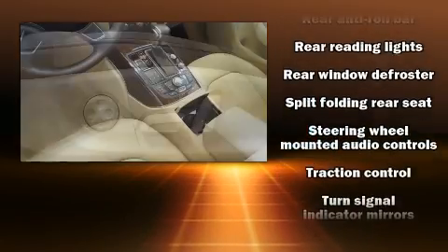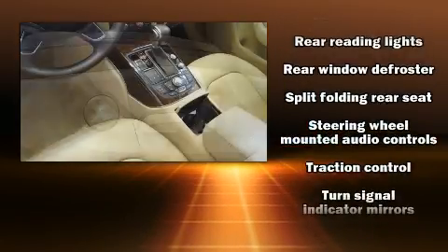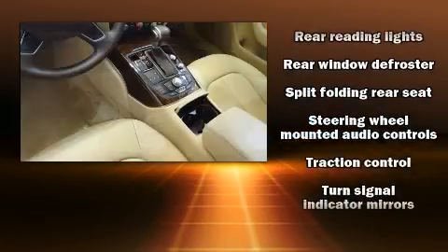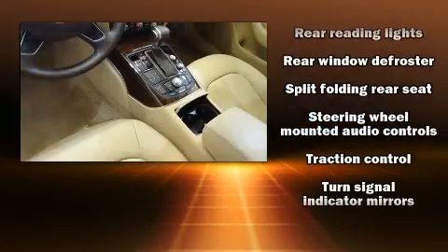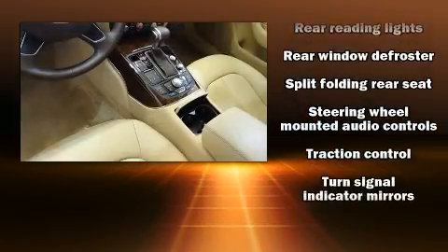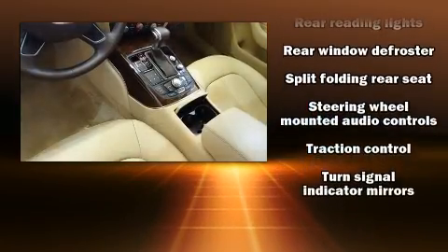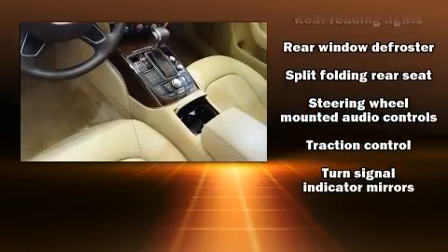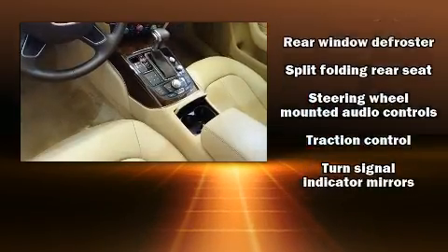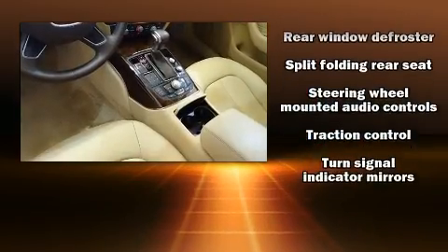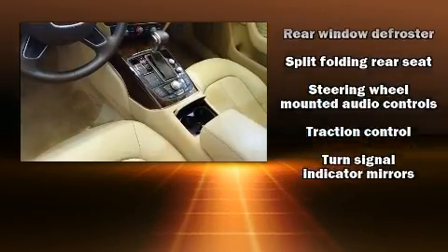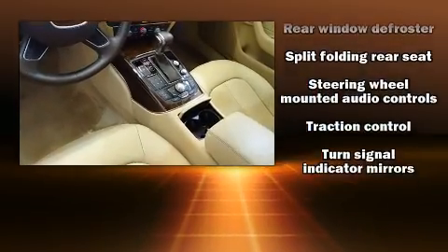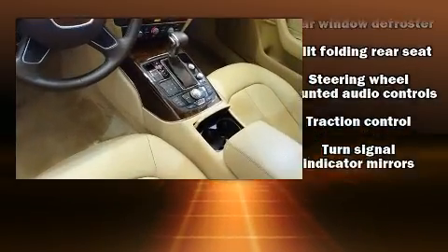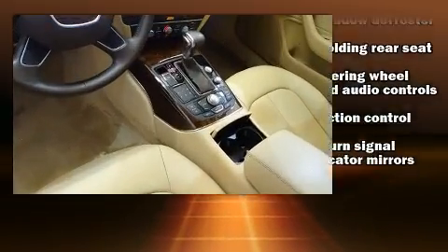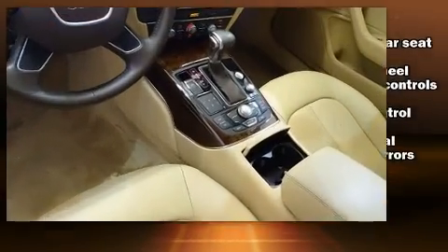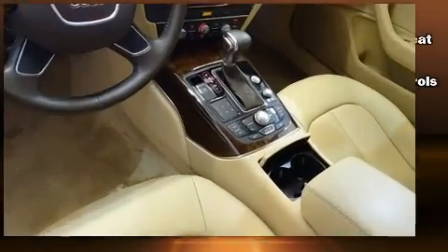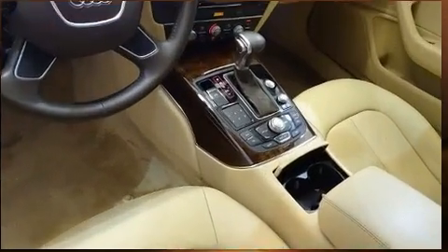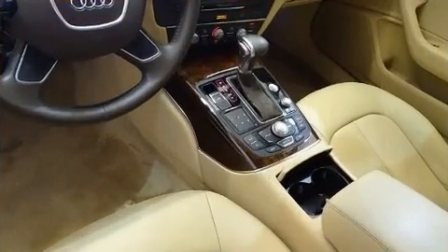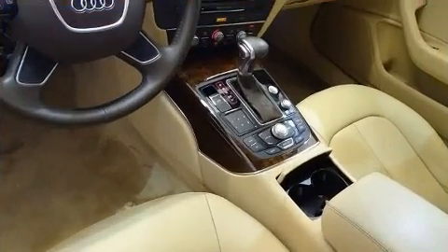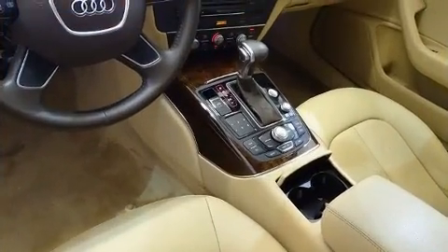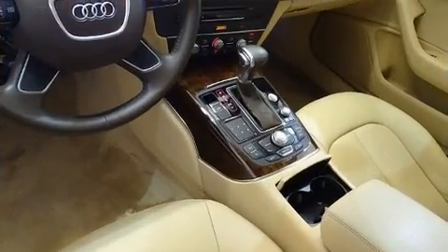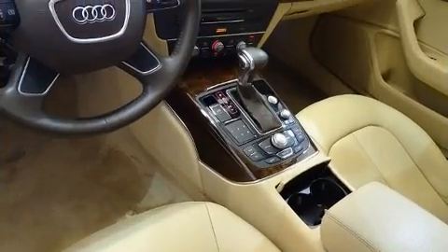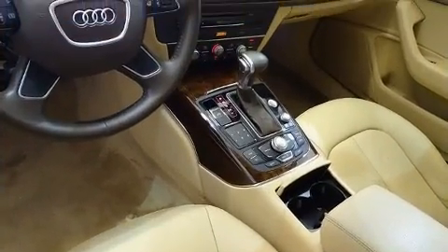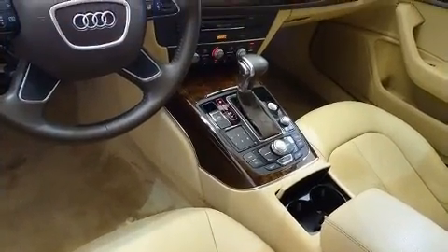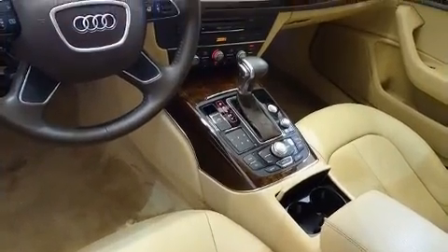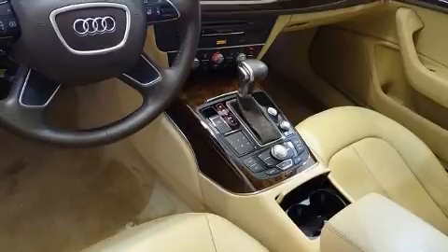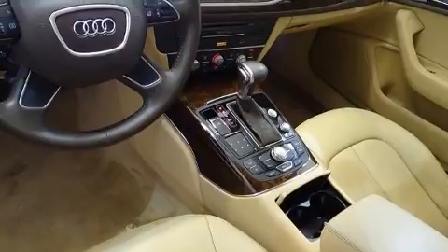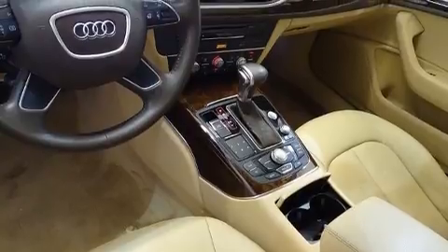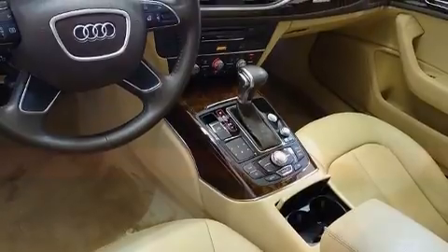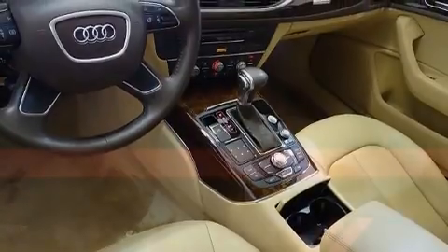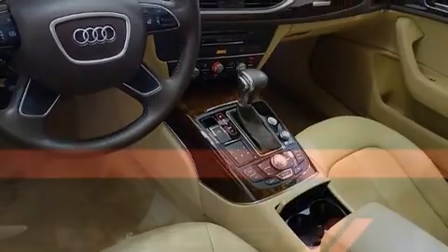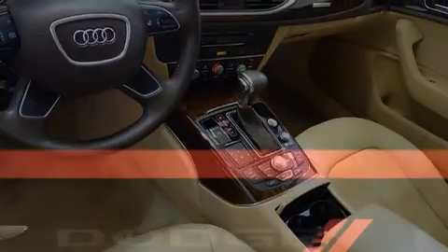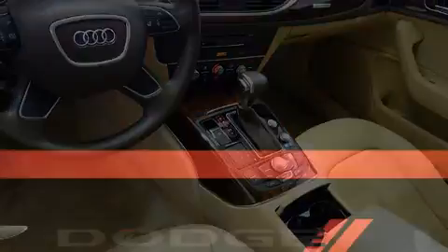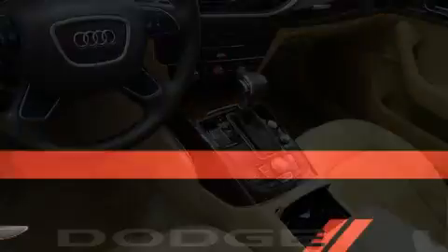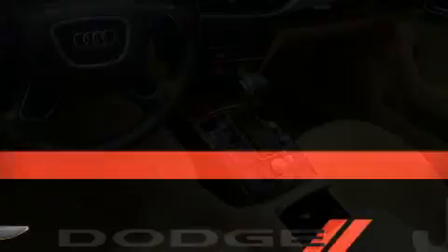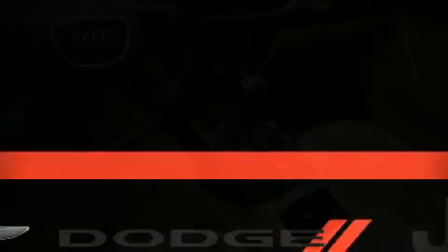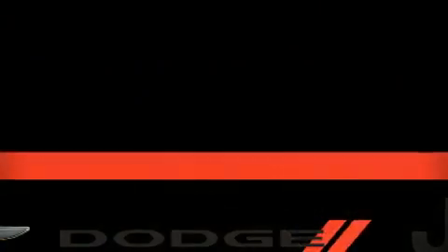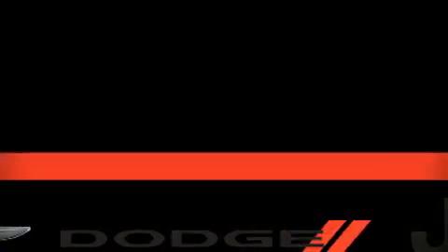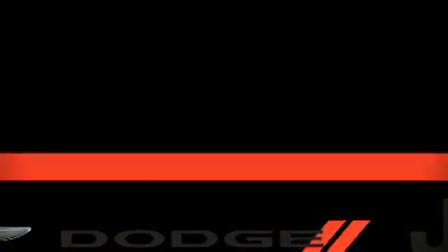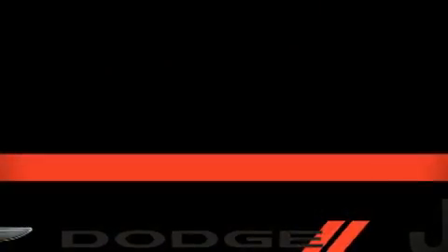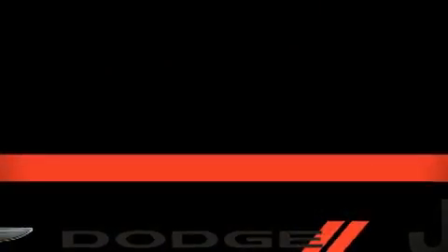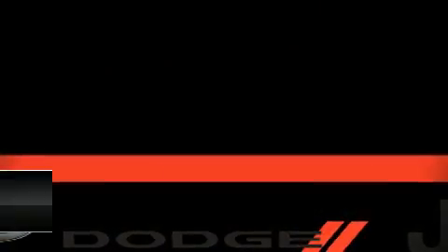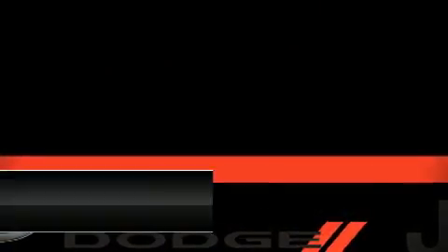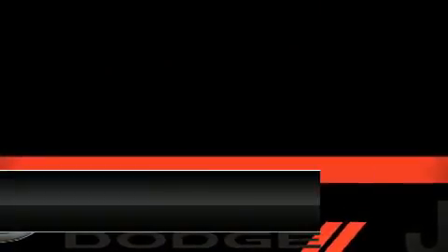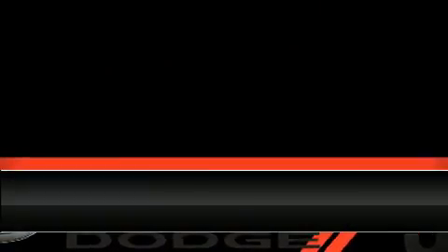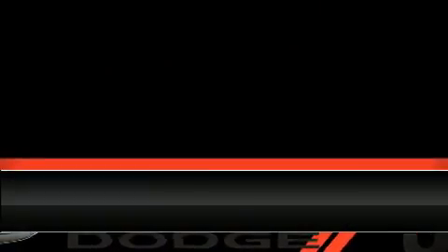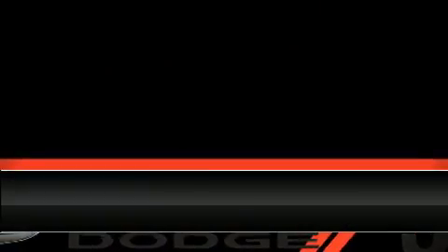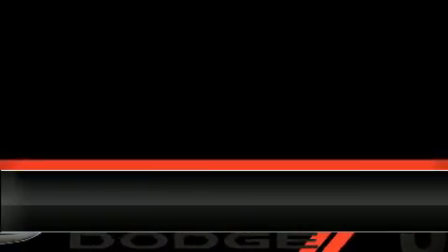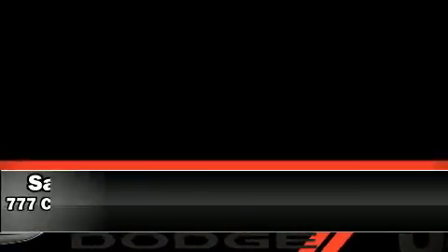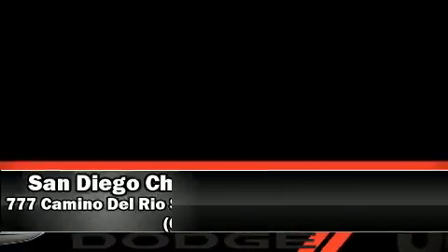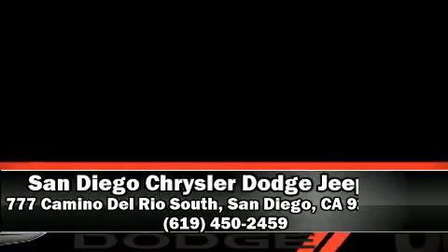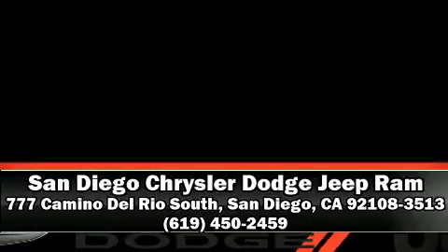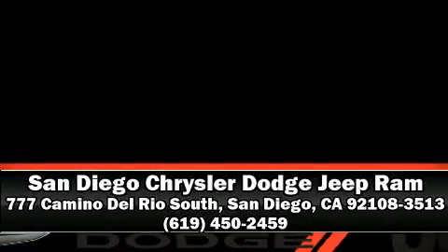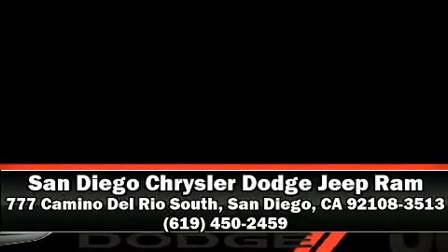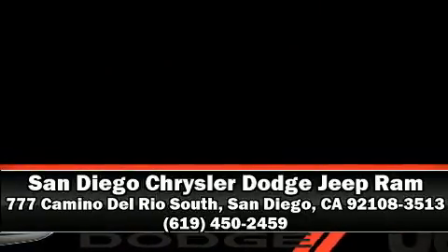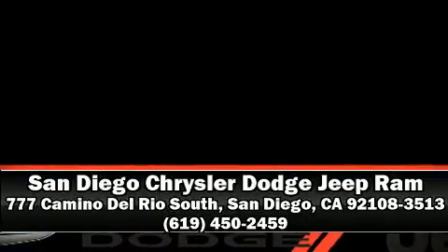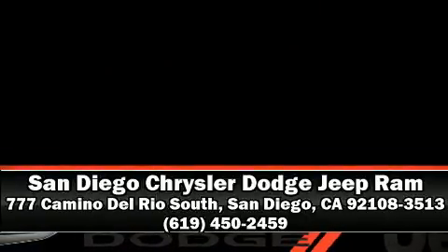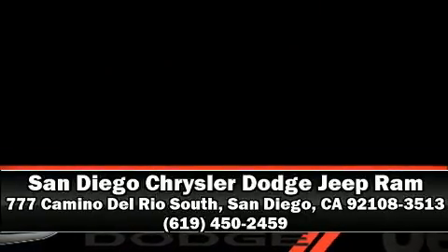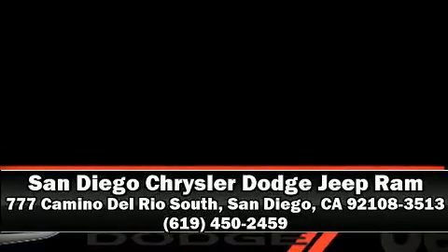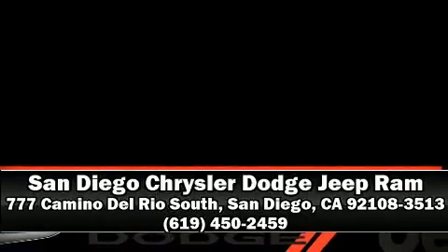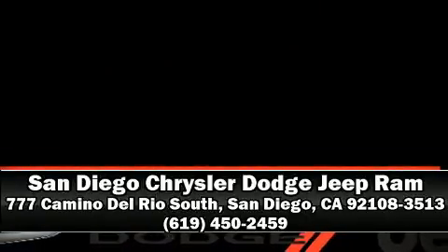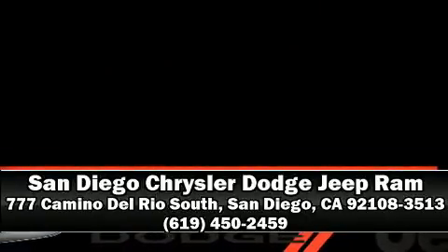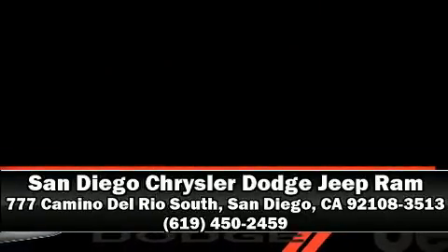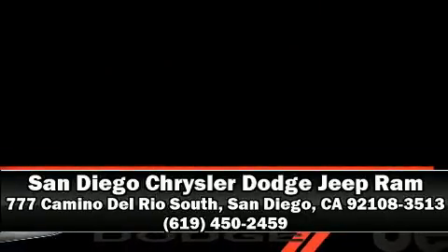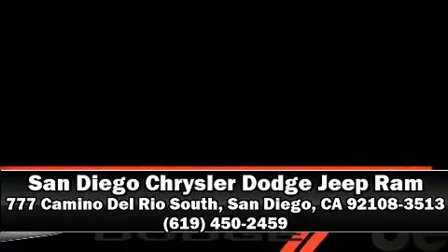Our sales reps are extremely helpful and knowledgeable. Stop by our dealership or give us a call for more information. Get in, get out of here today!